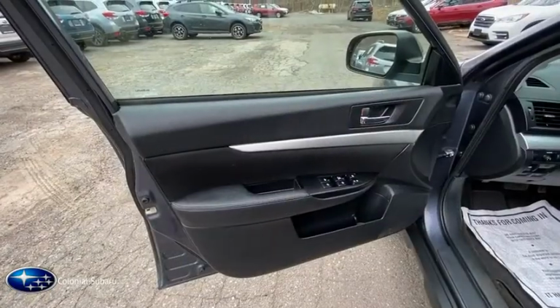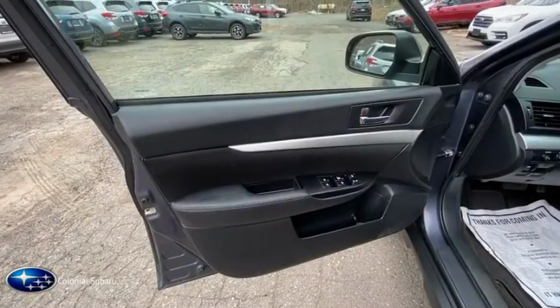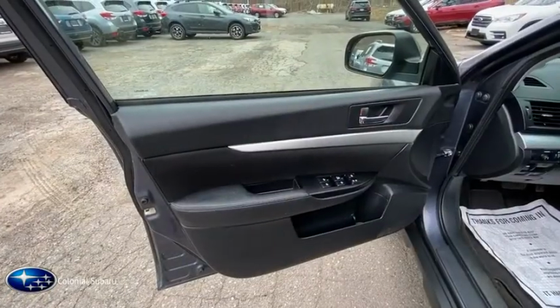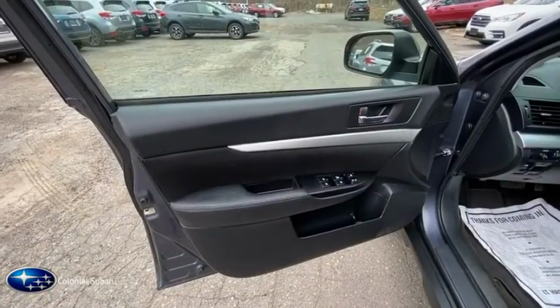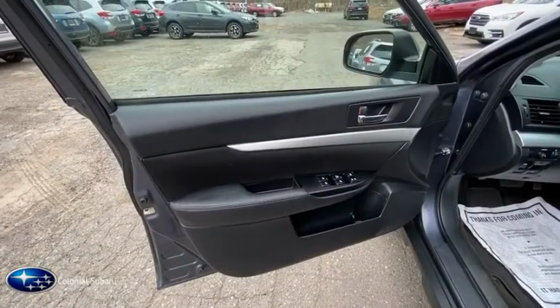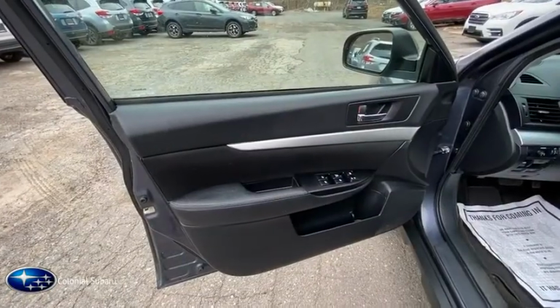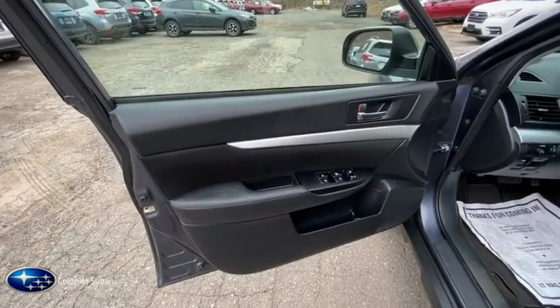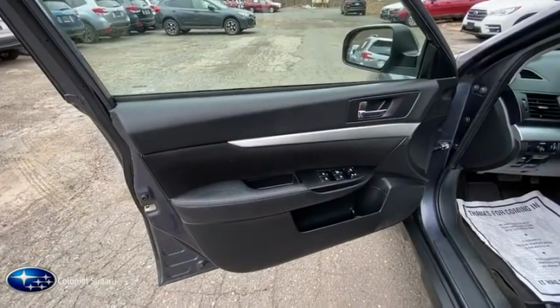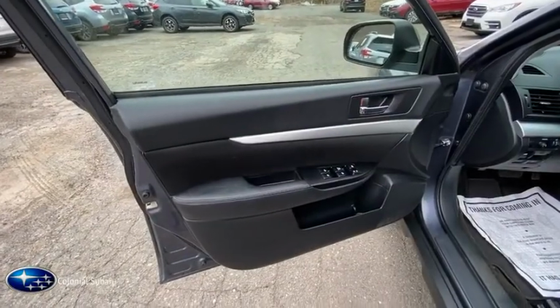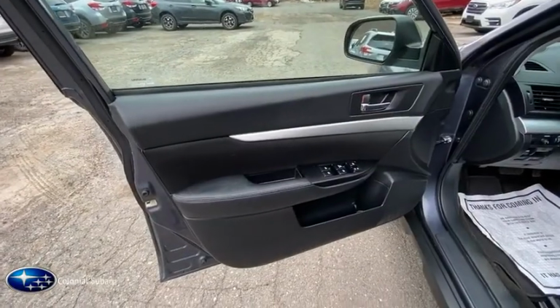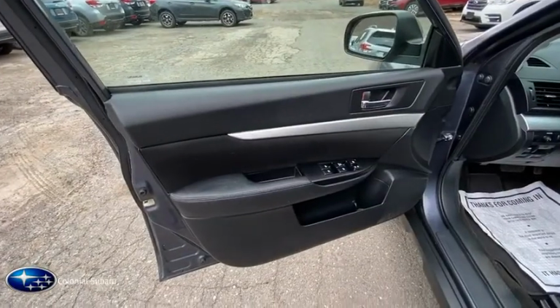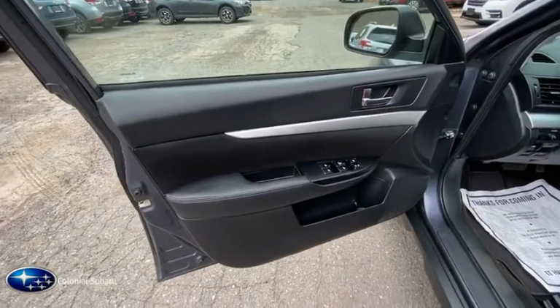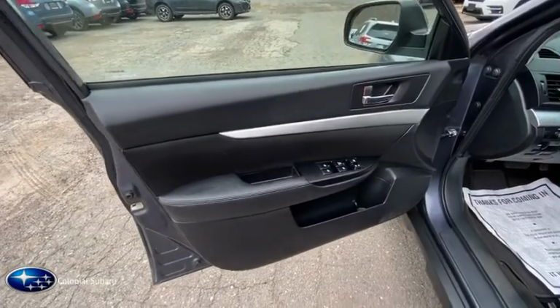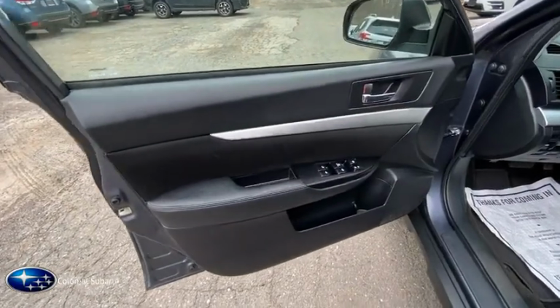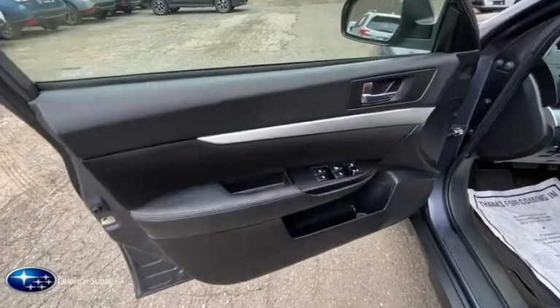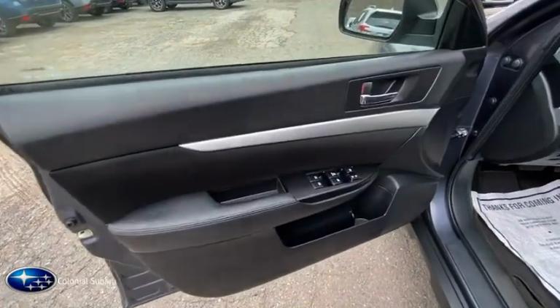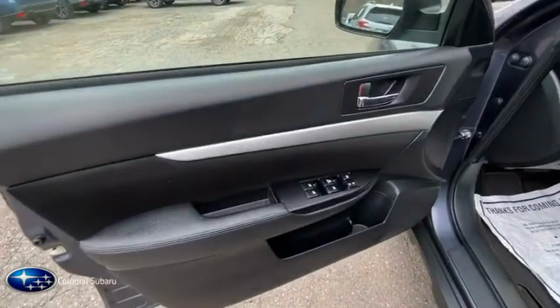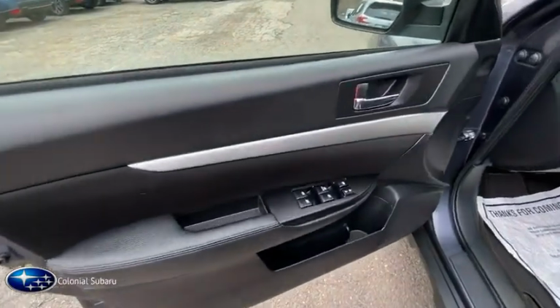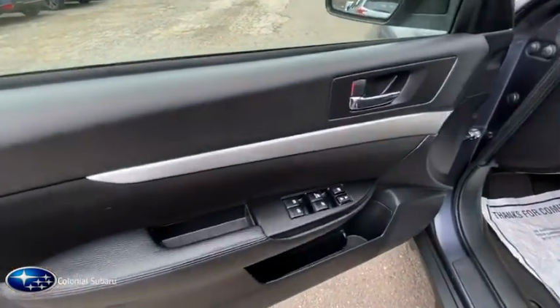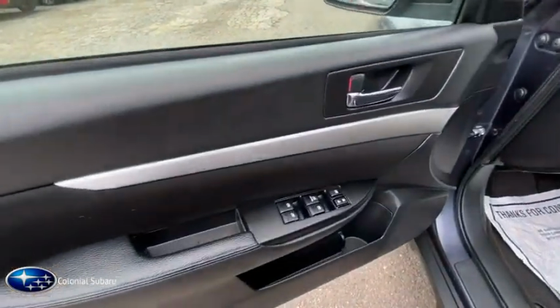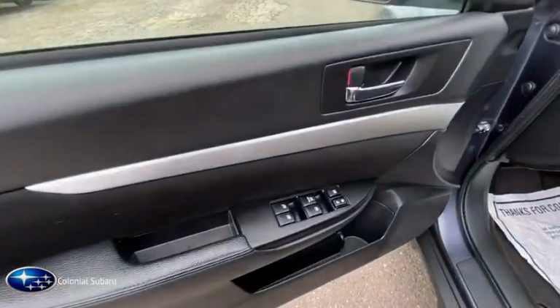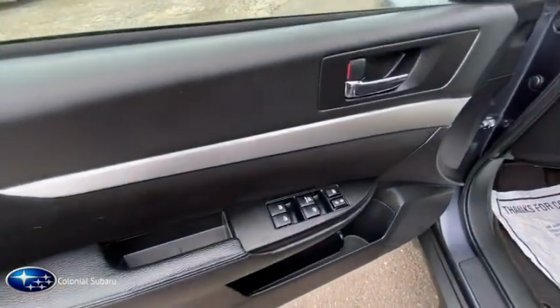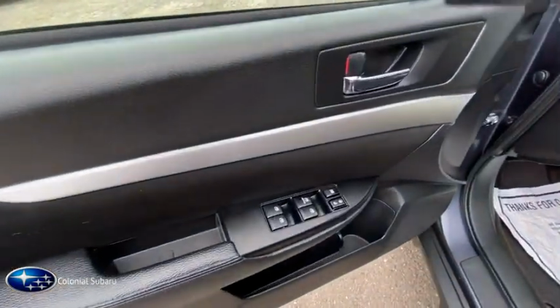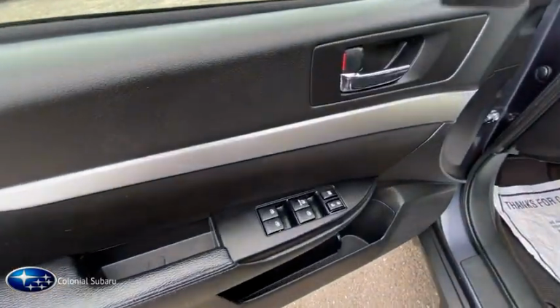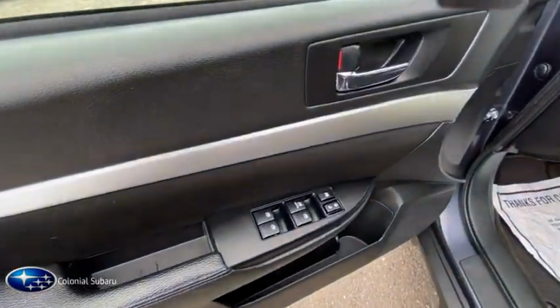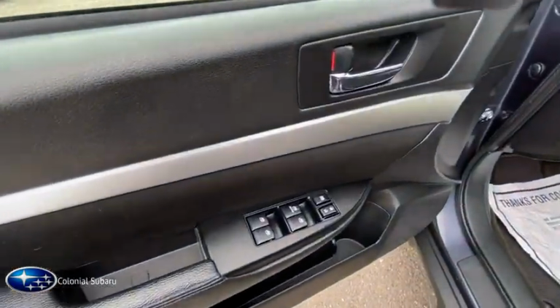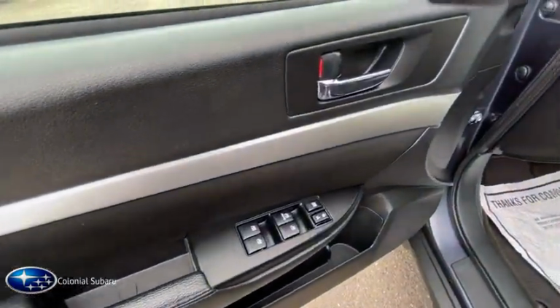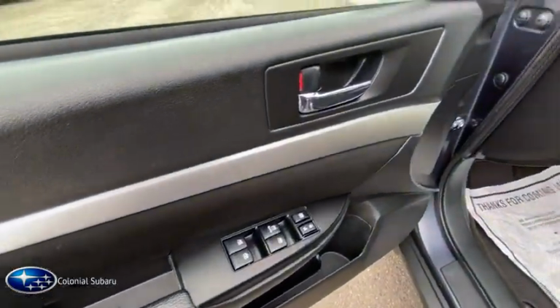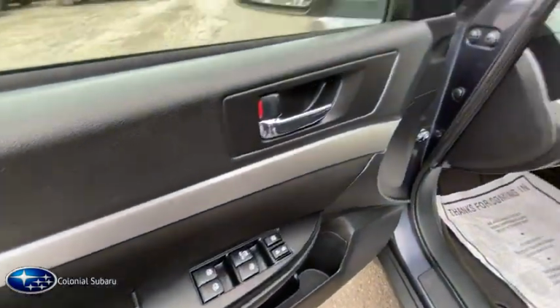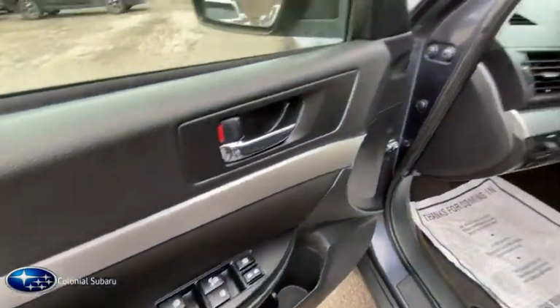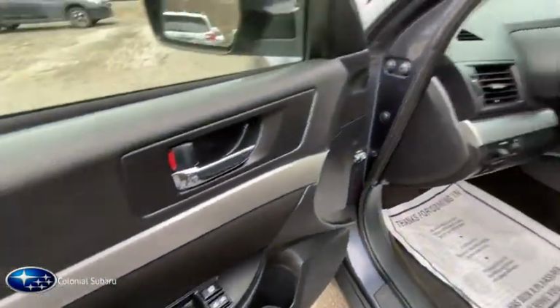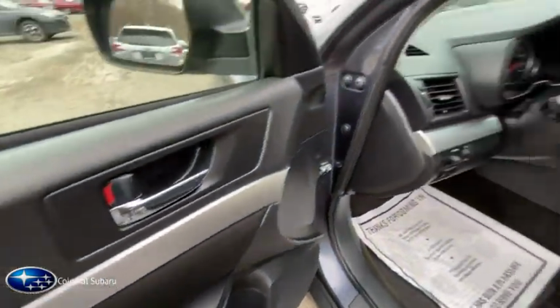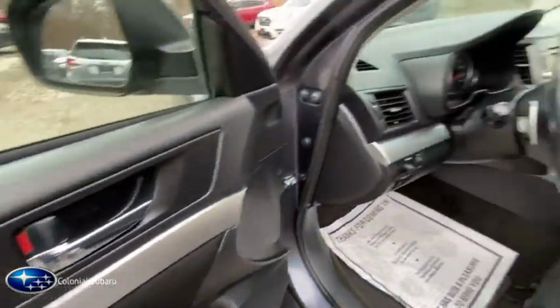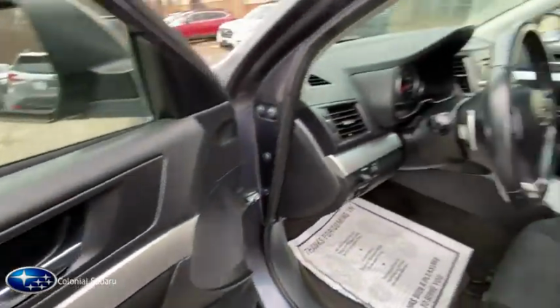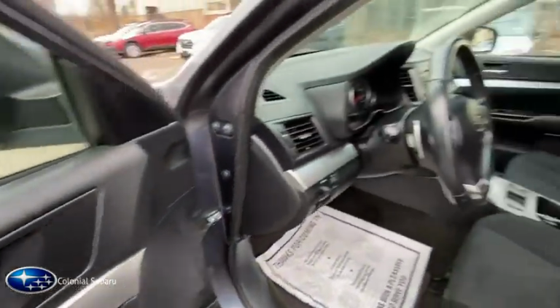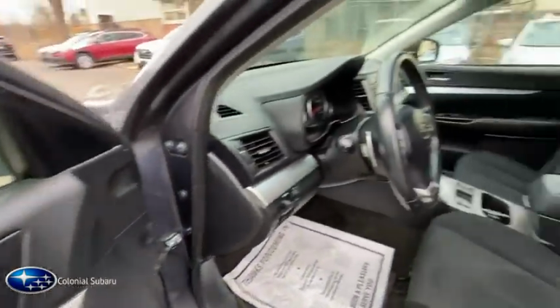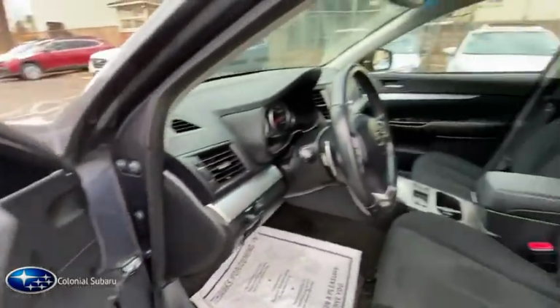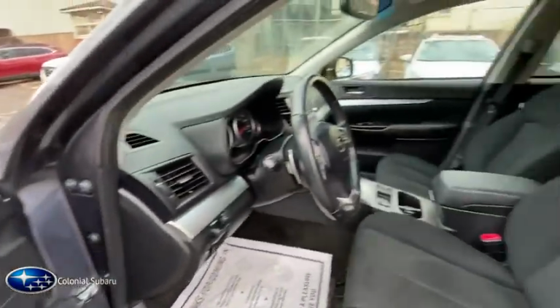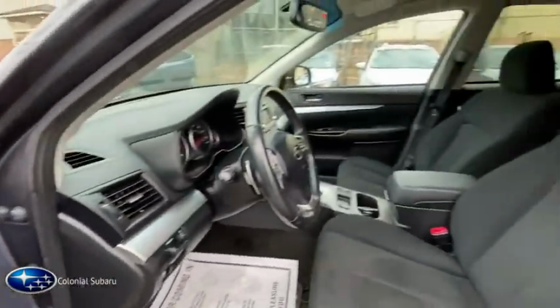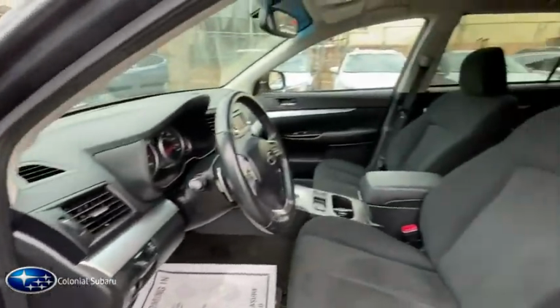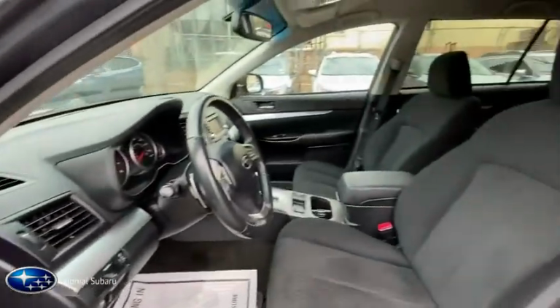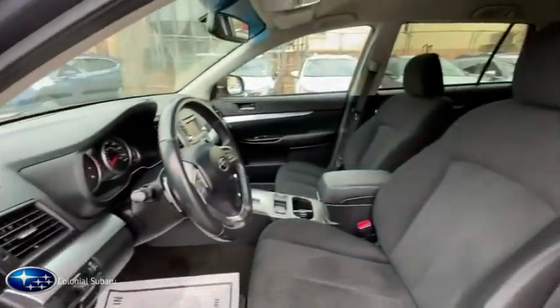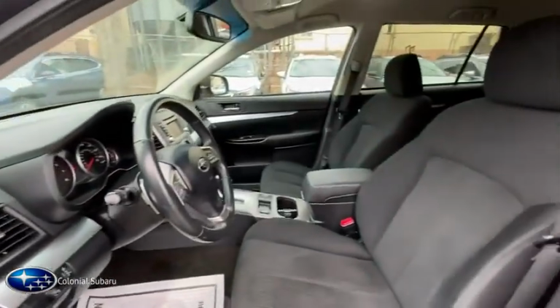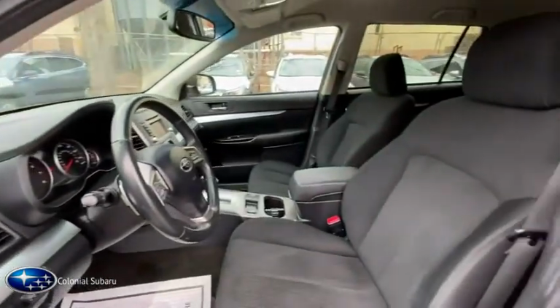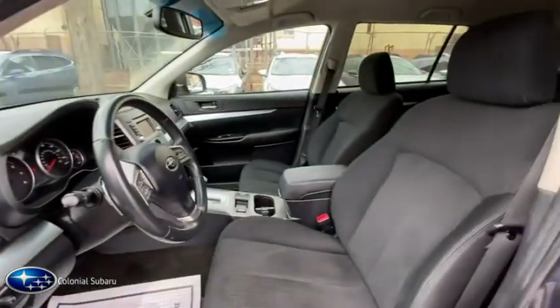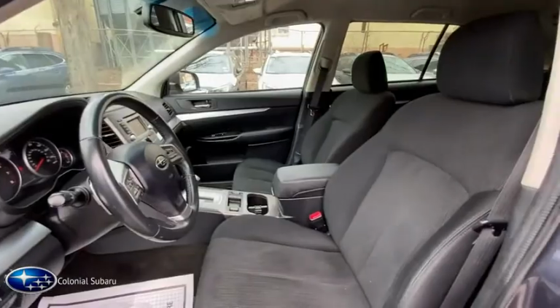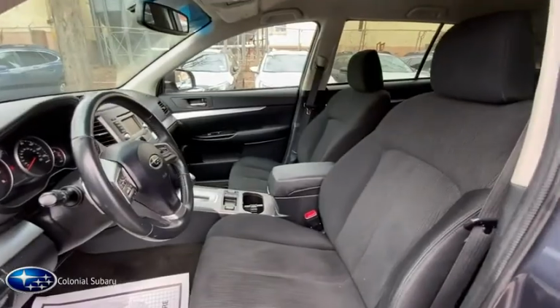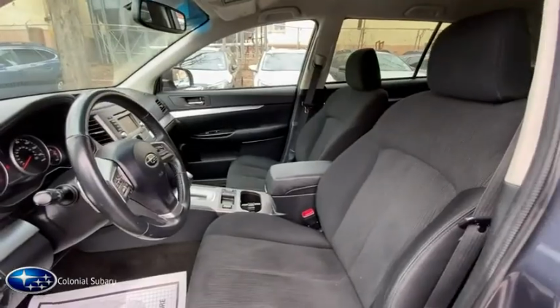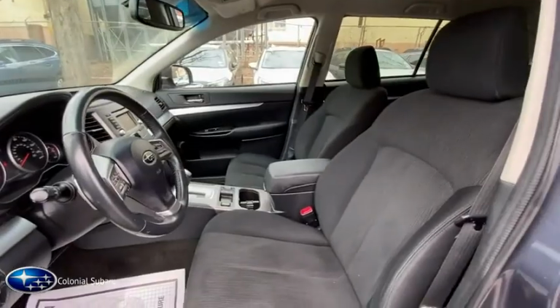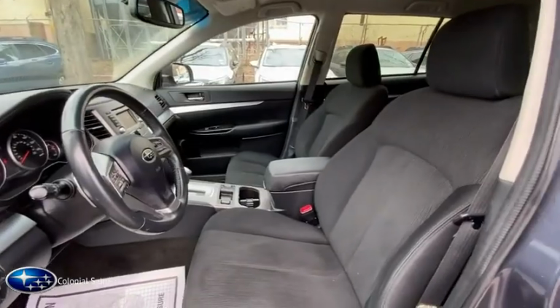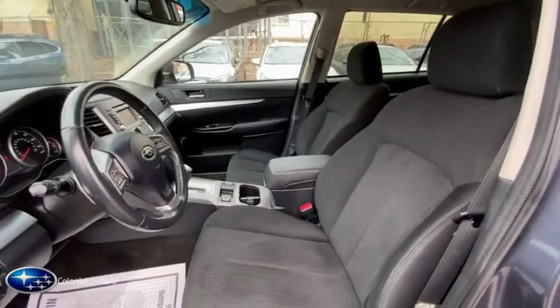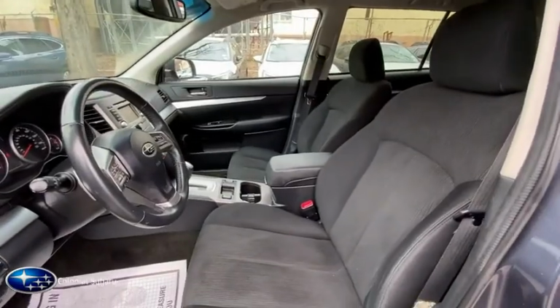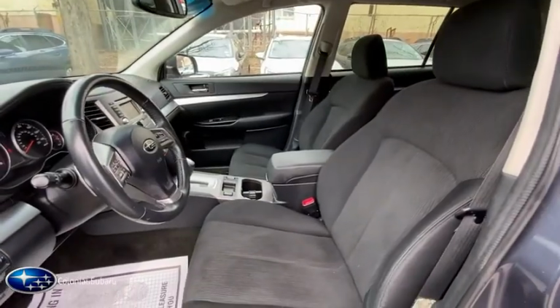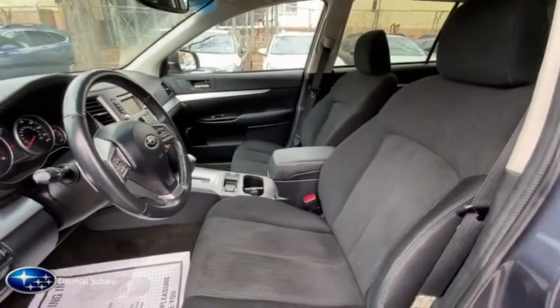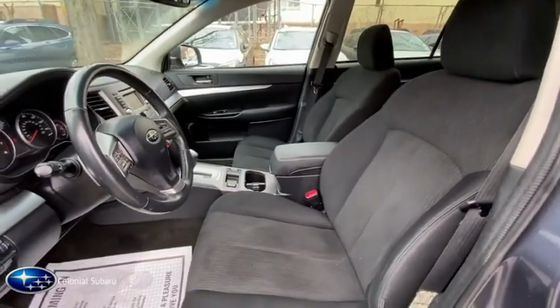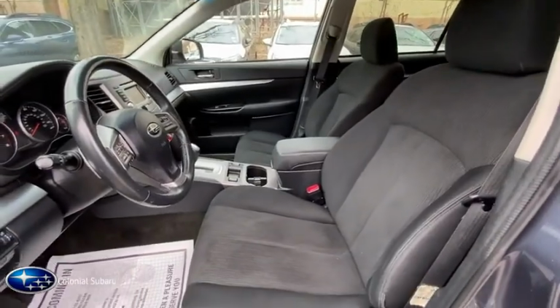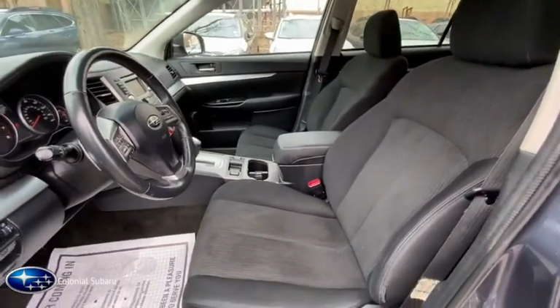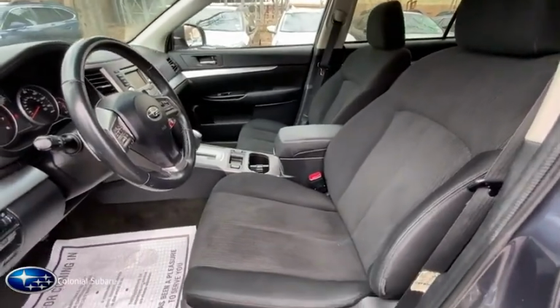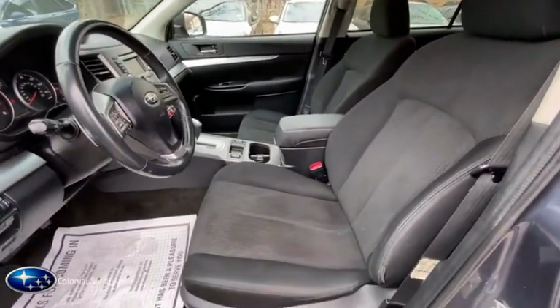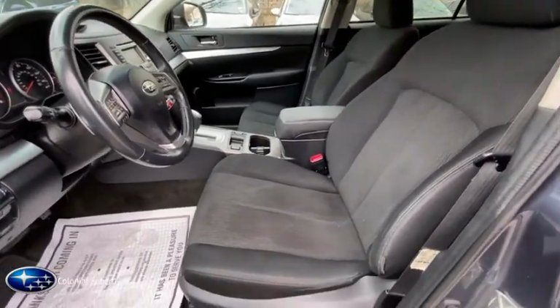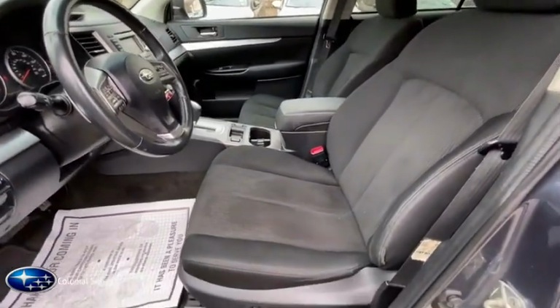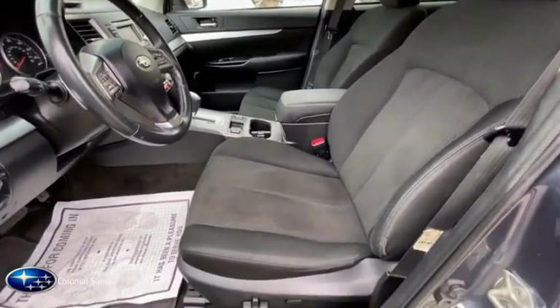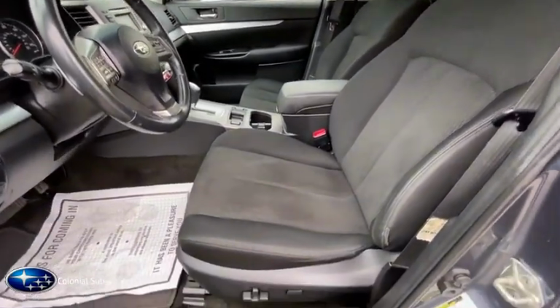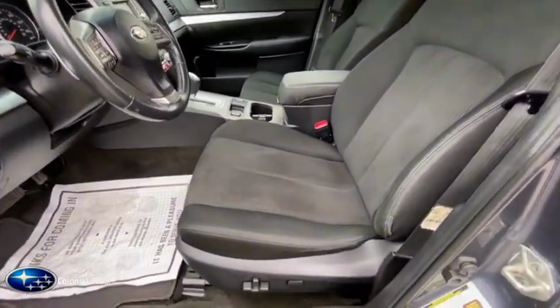Tilt steering wheel, power mirrors, tinted glass, rear spoiler, roof rack. Come see the car for yourself.